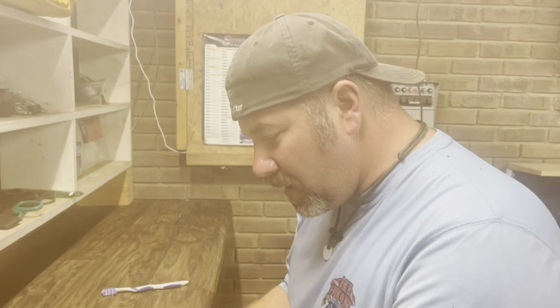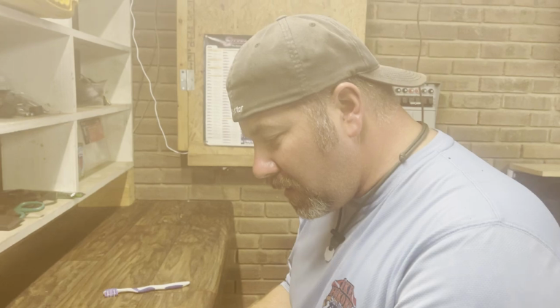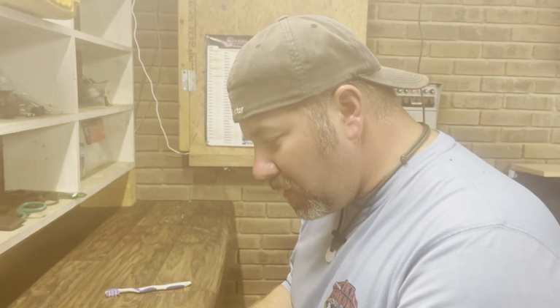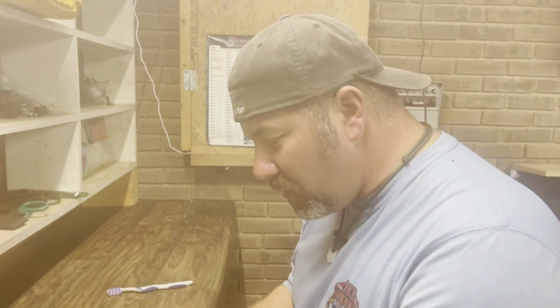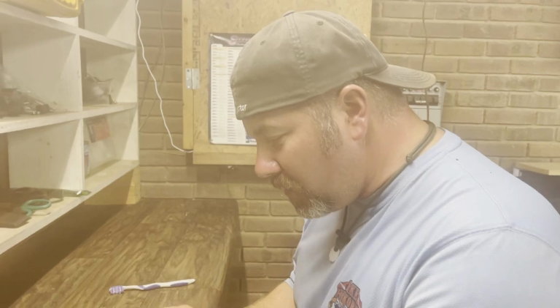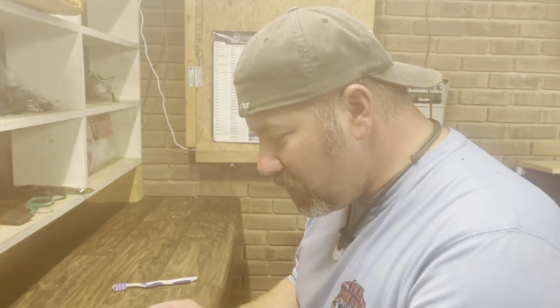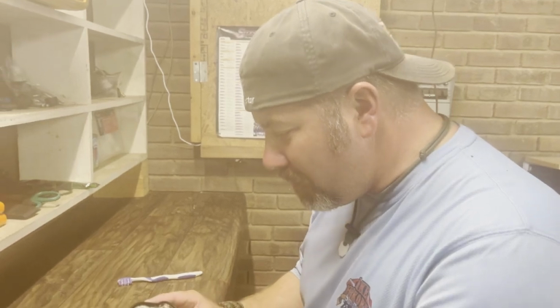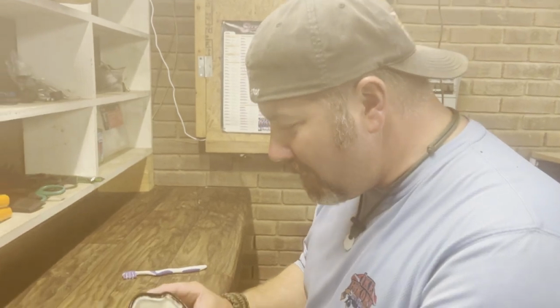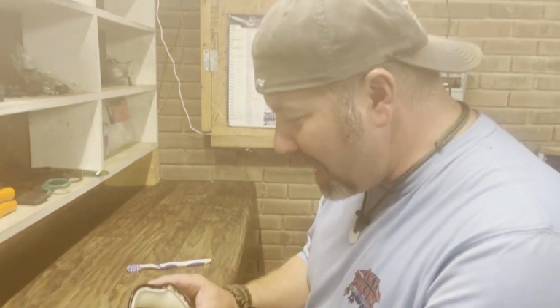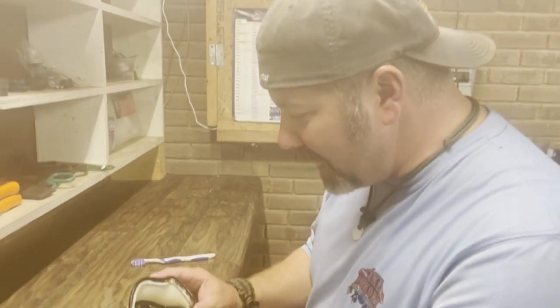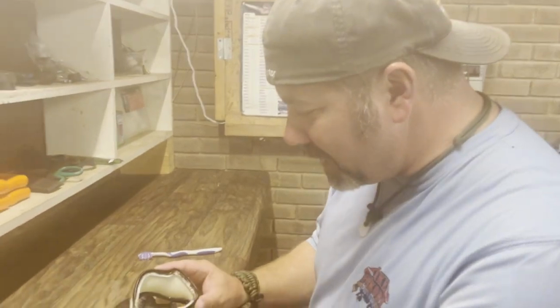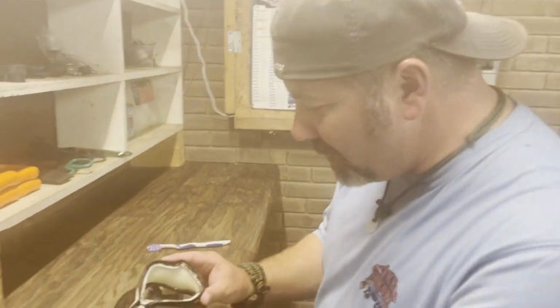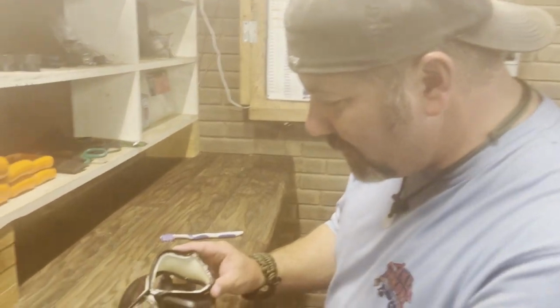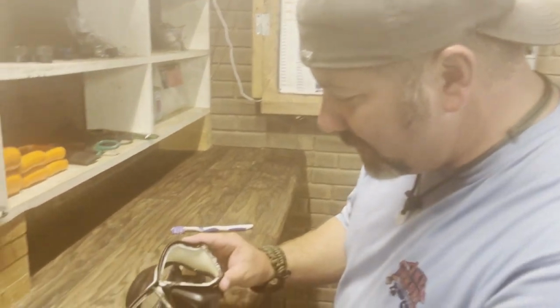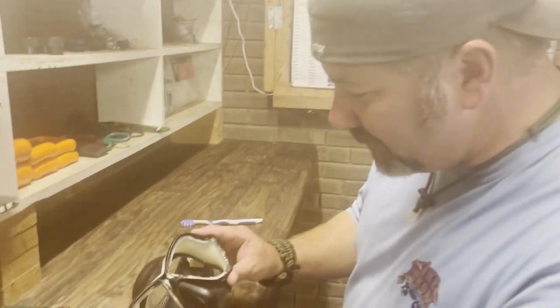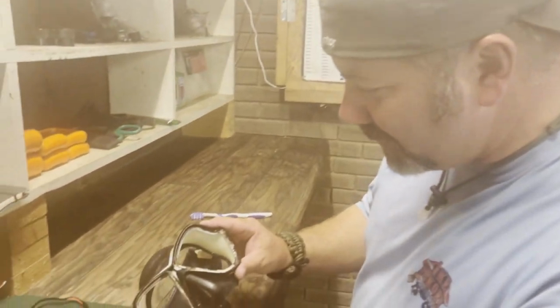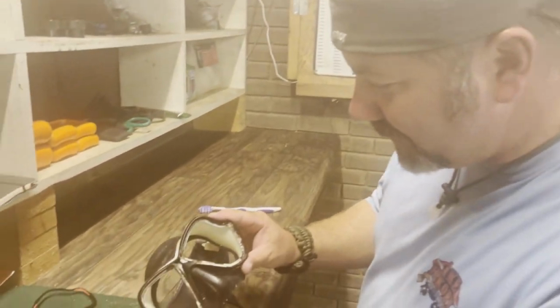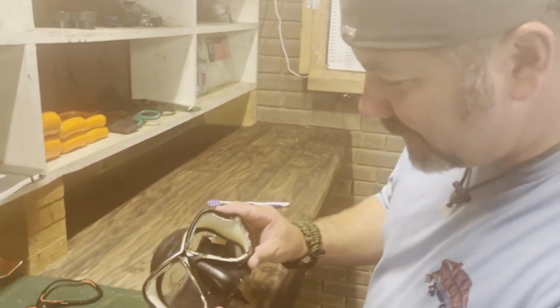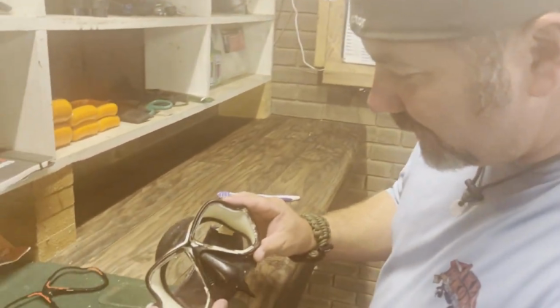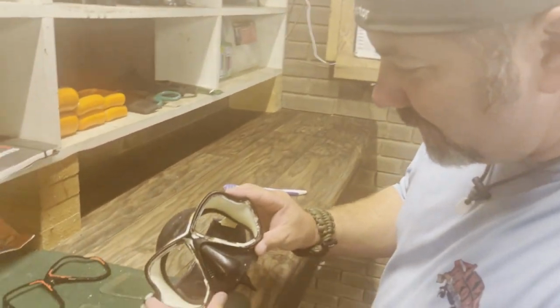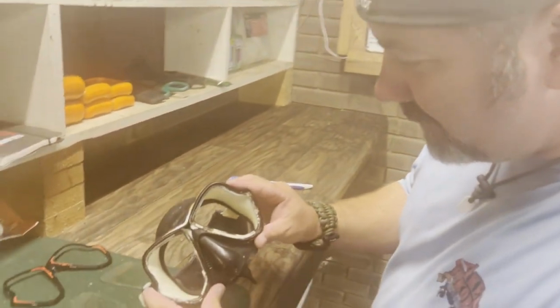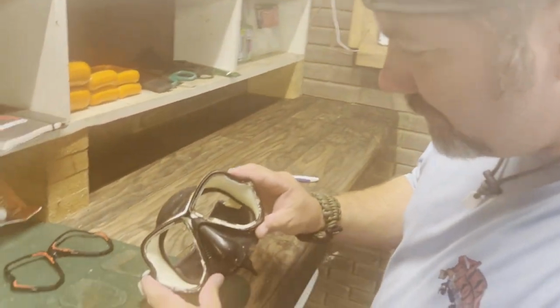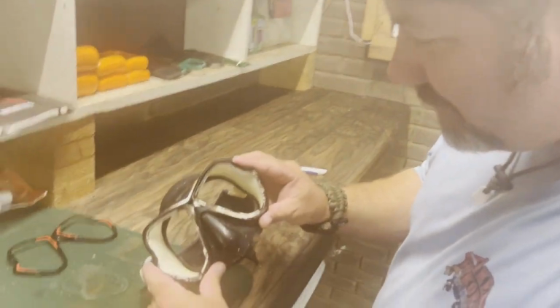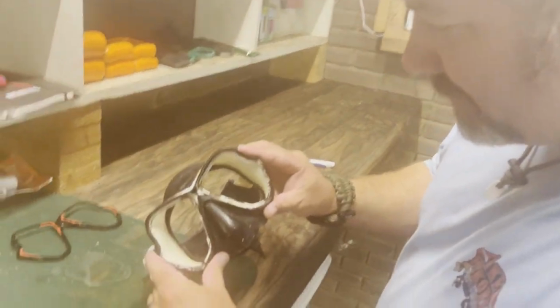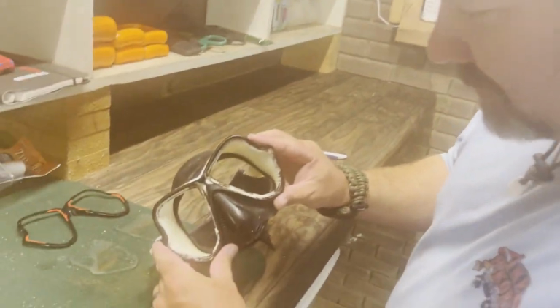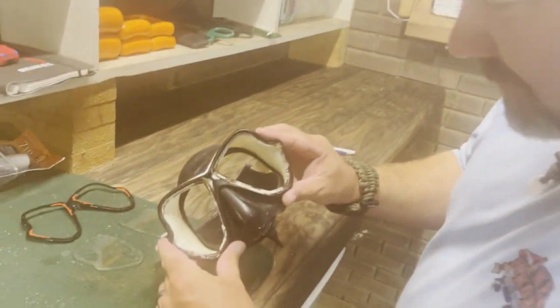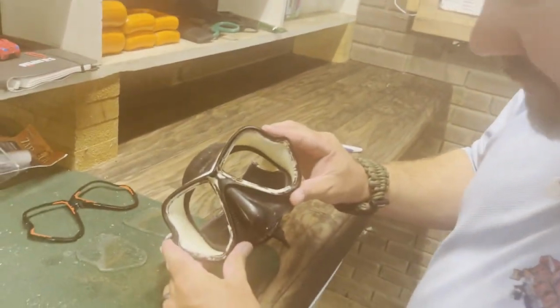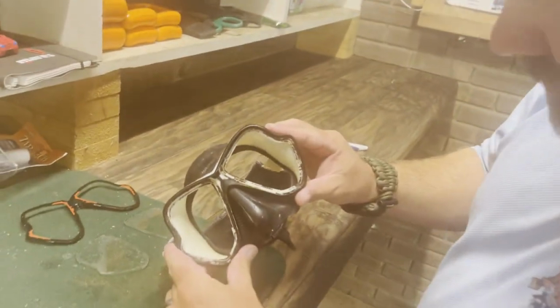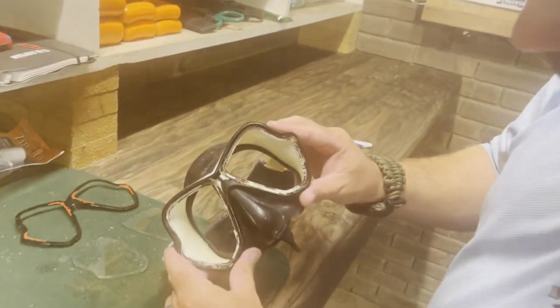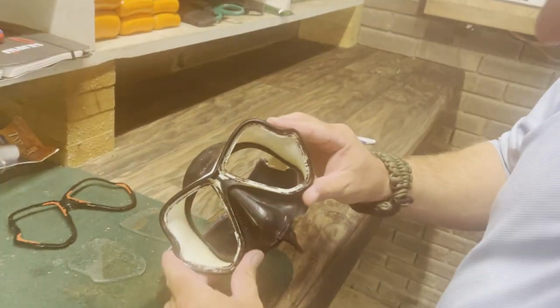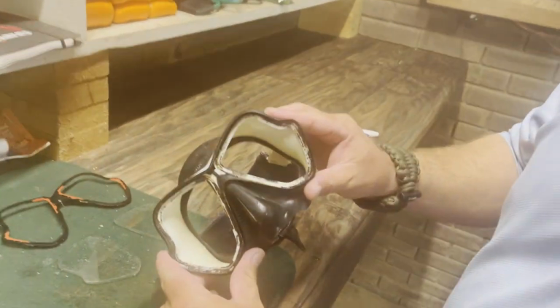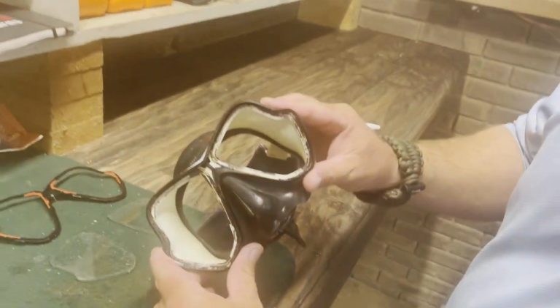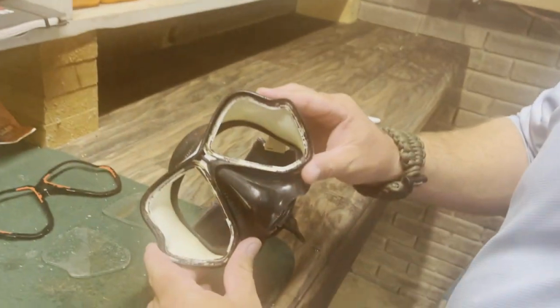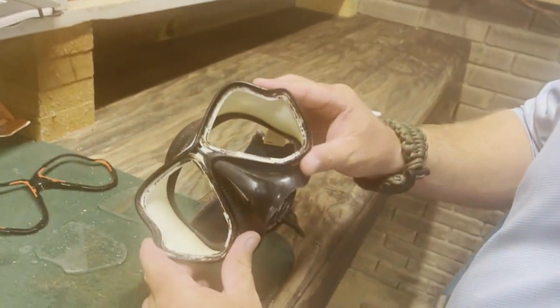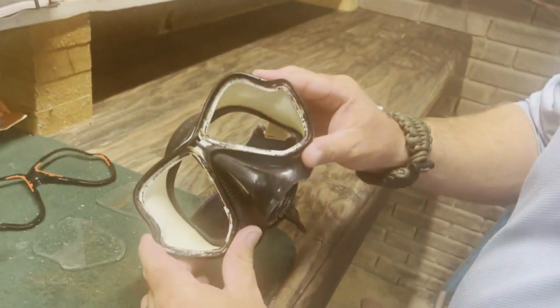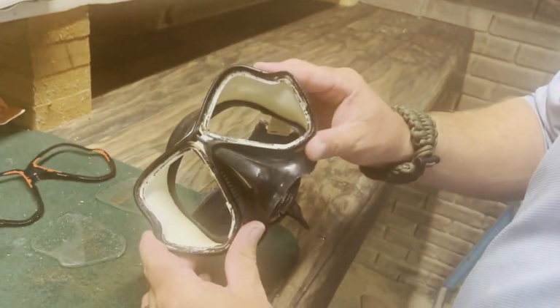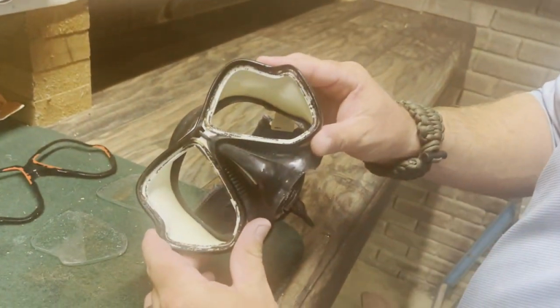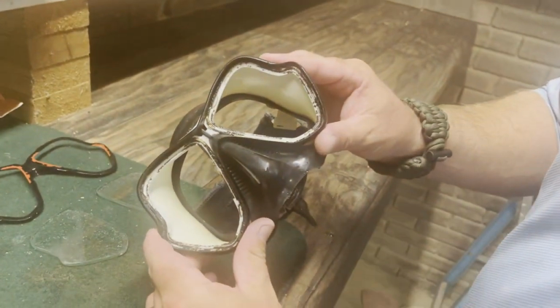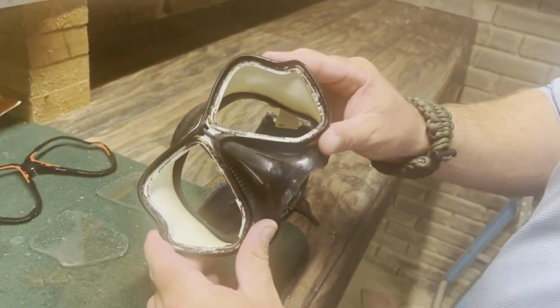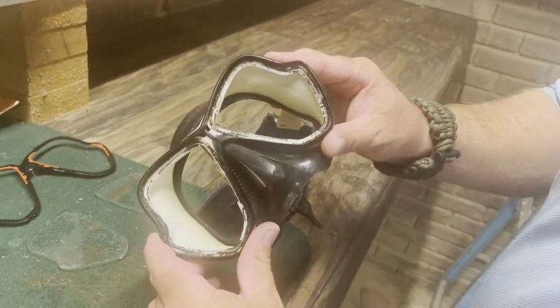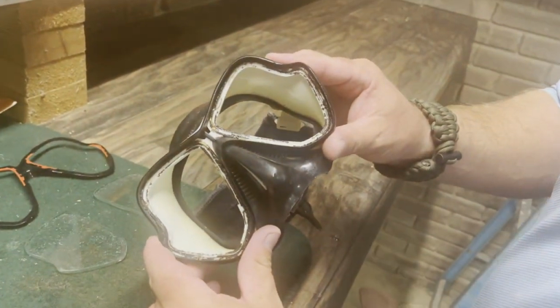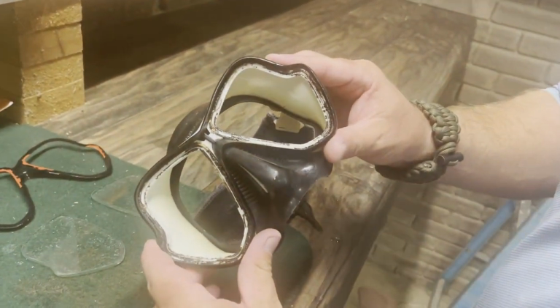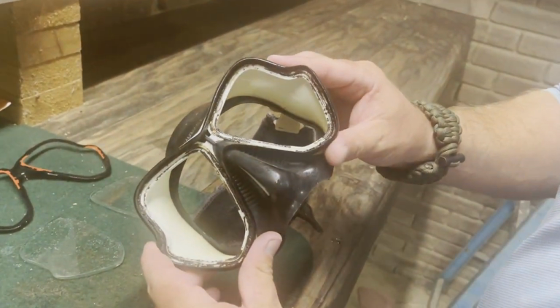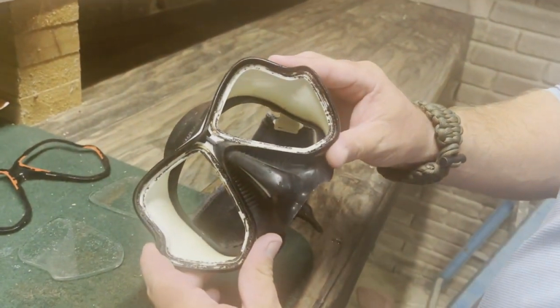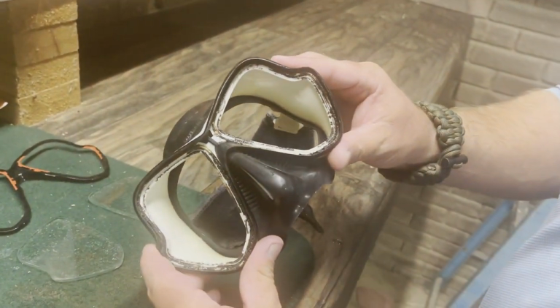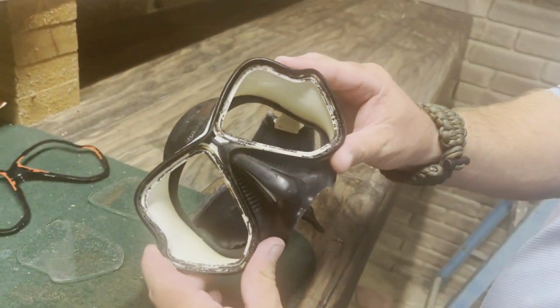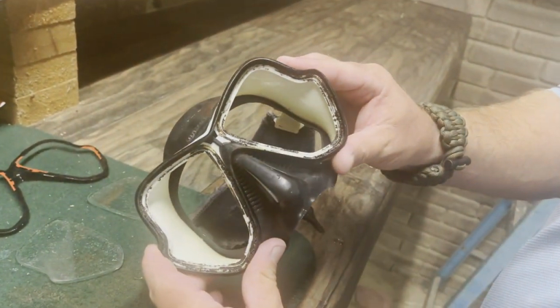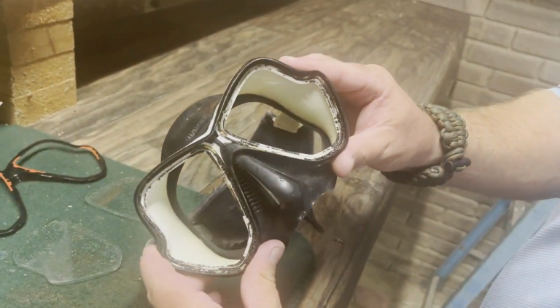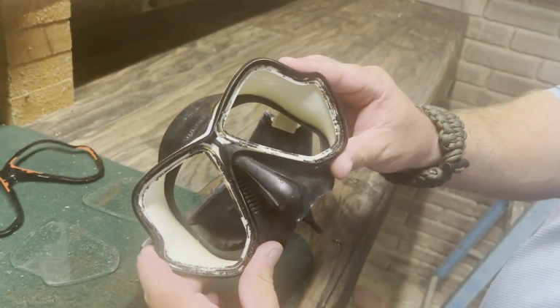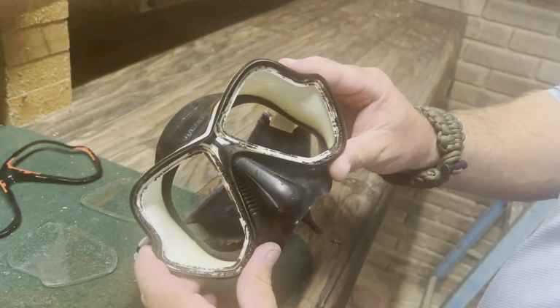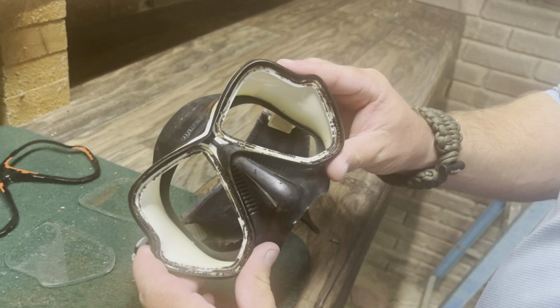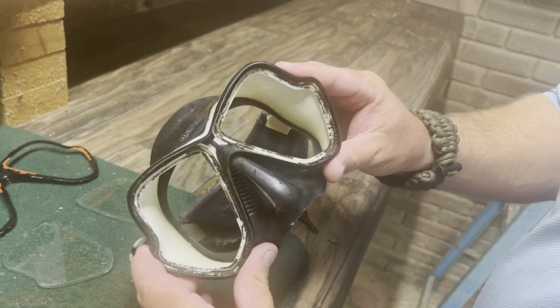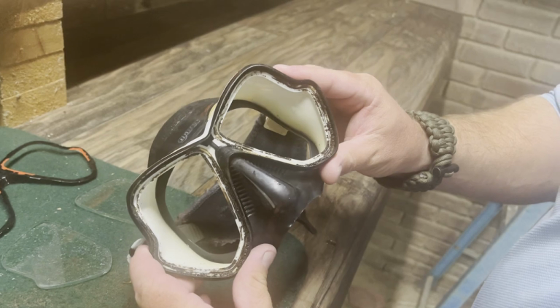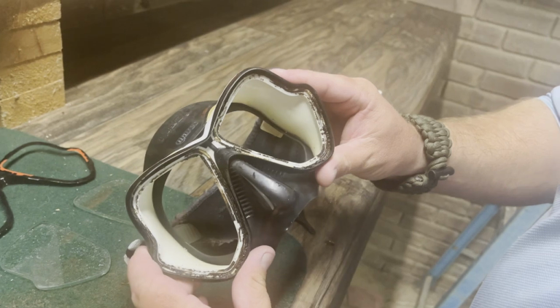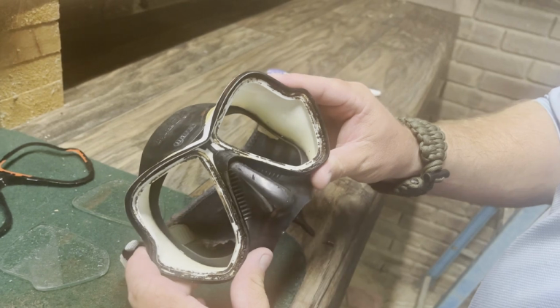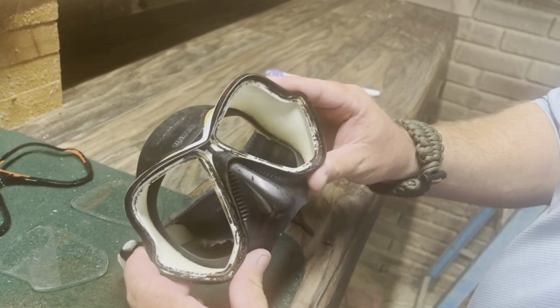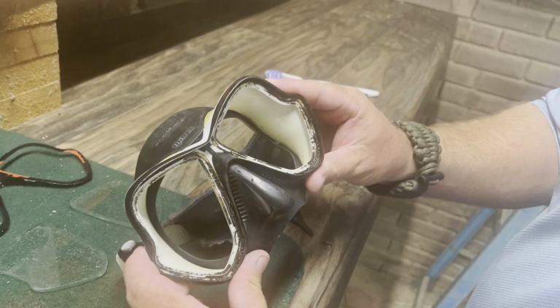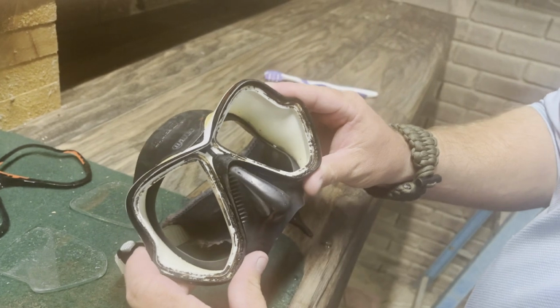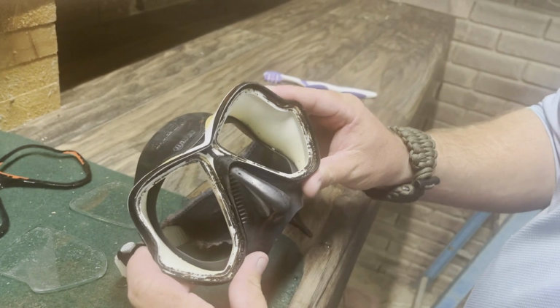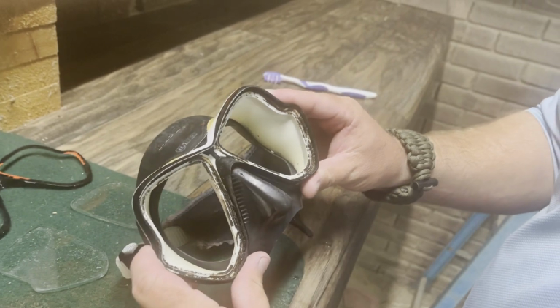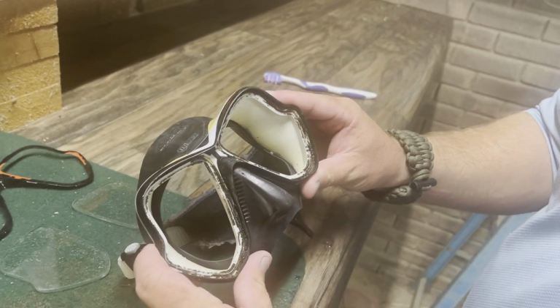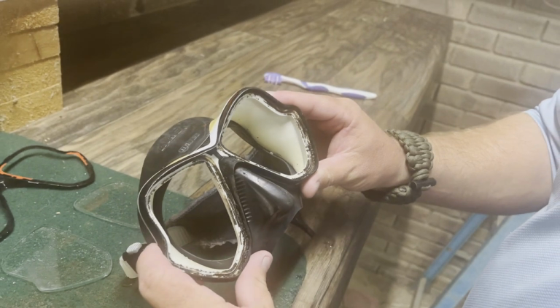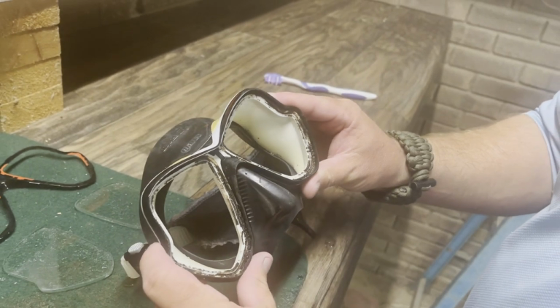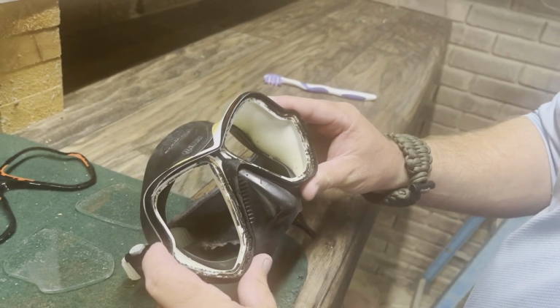Oh my god, look at that. That is just nasty.